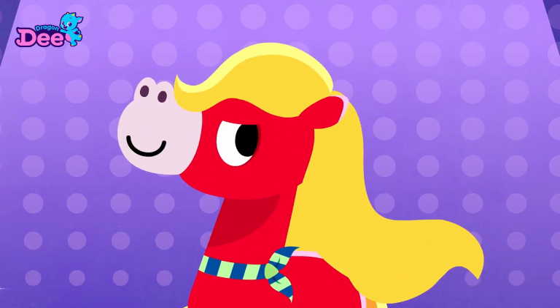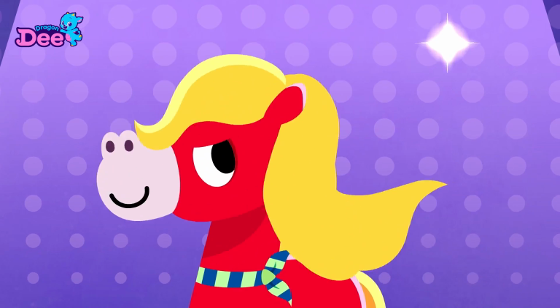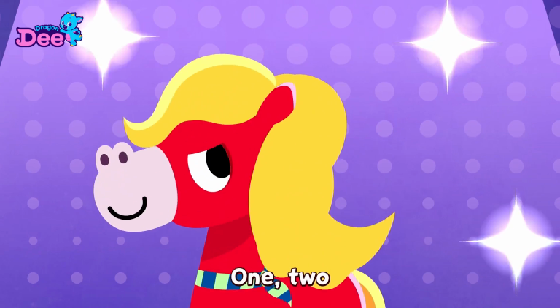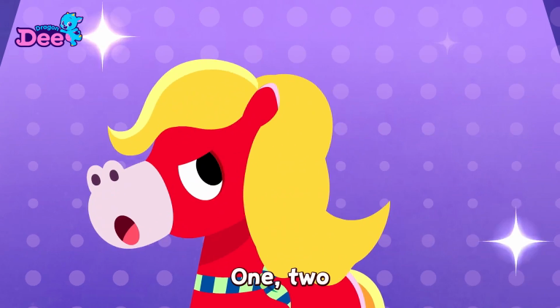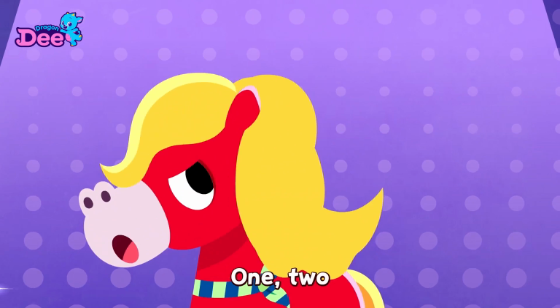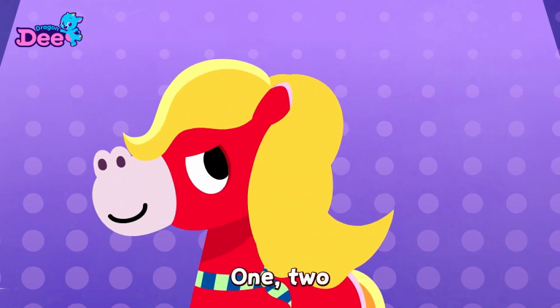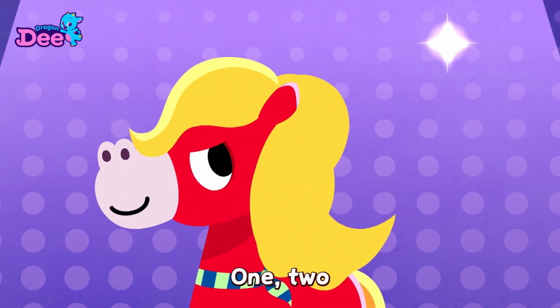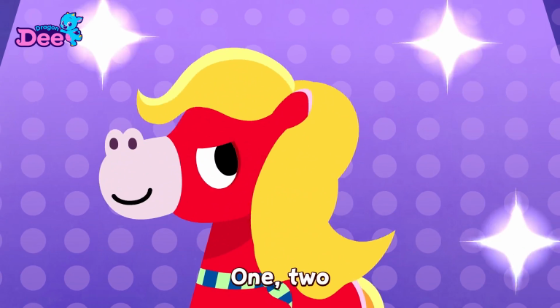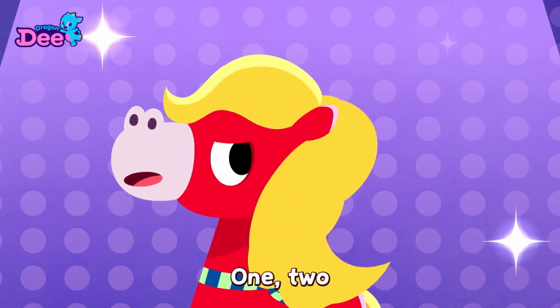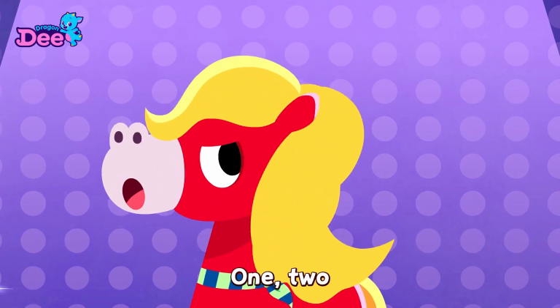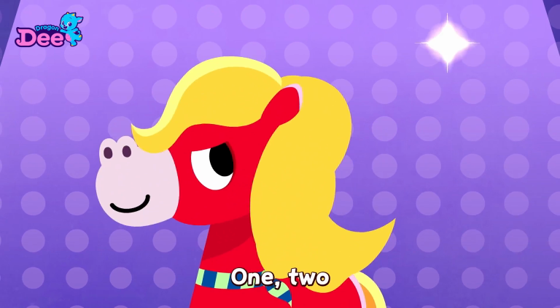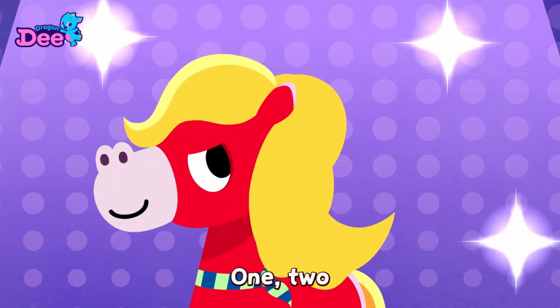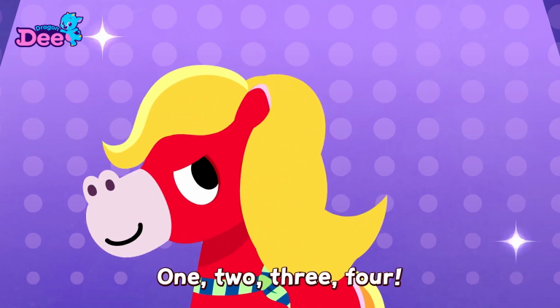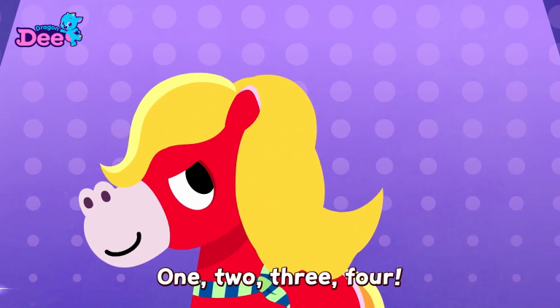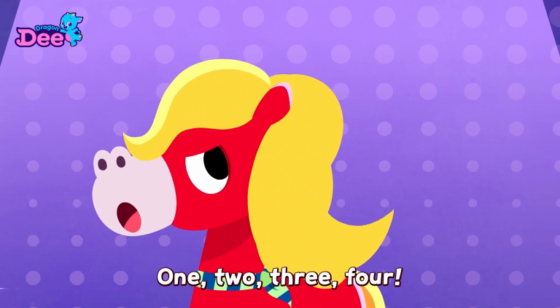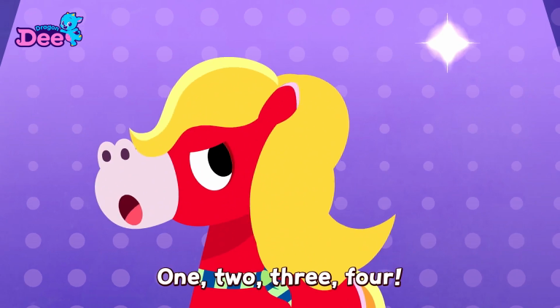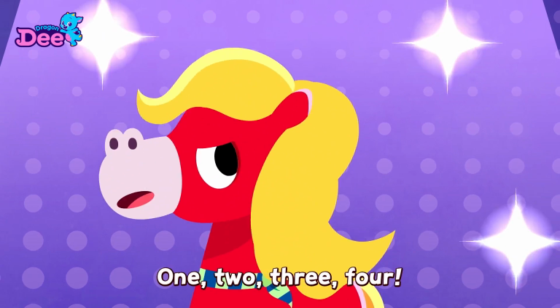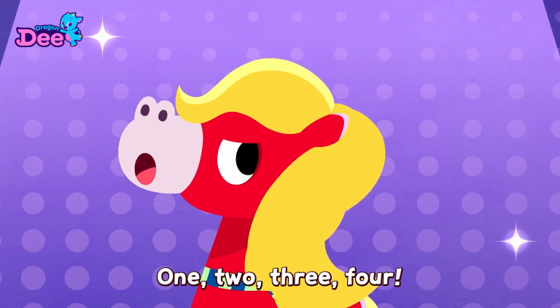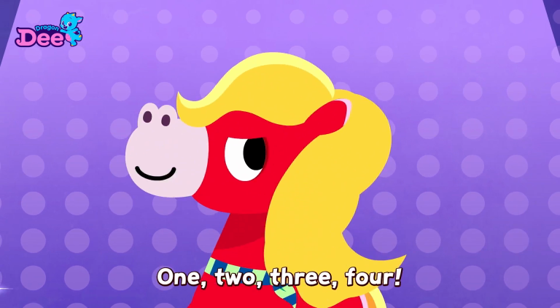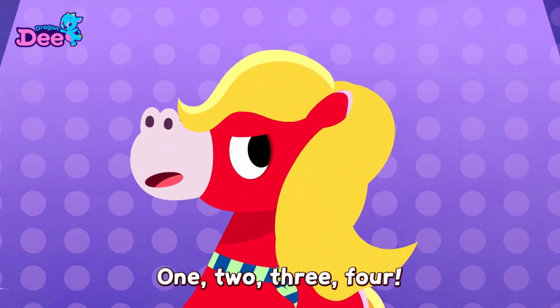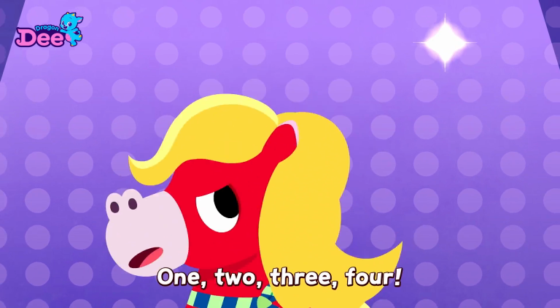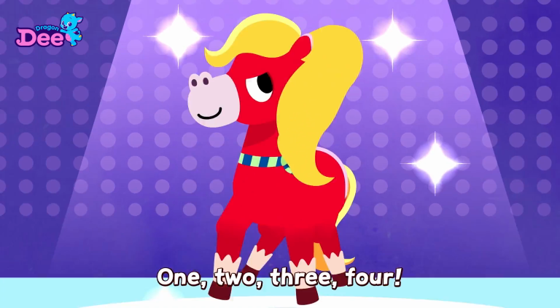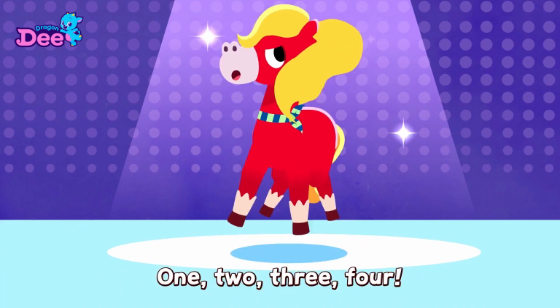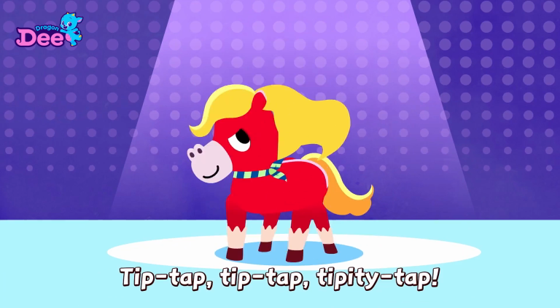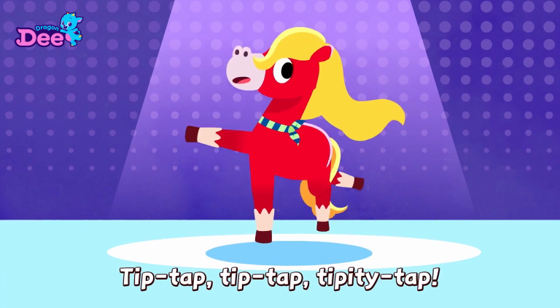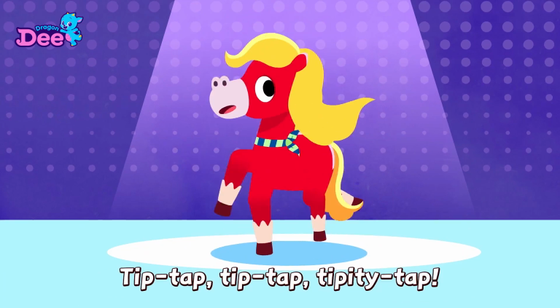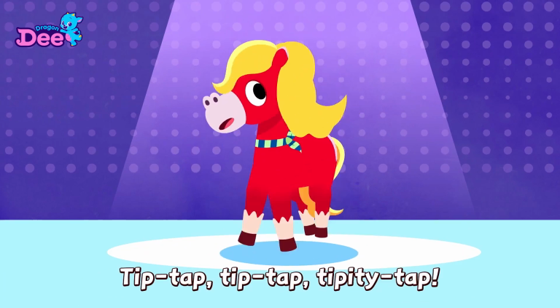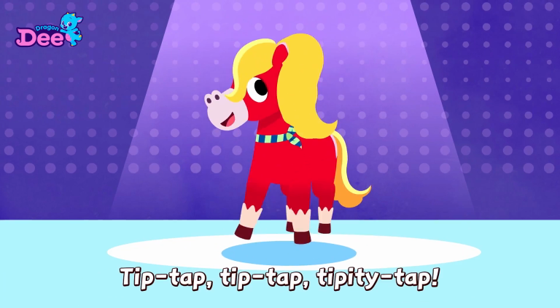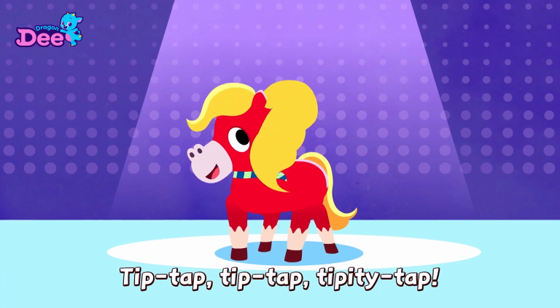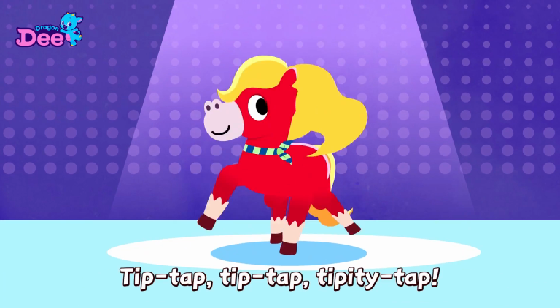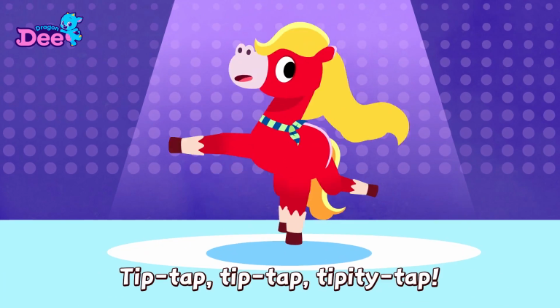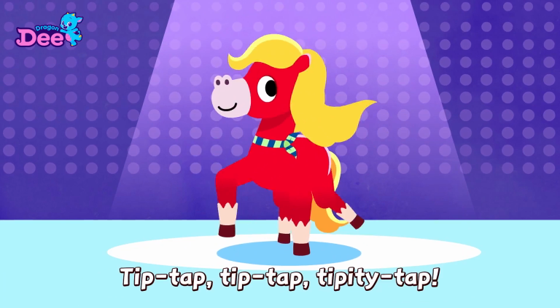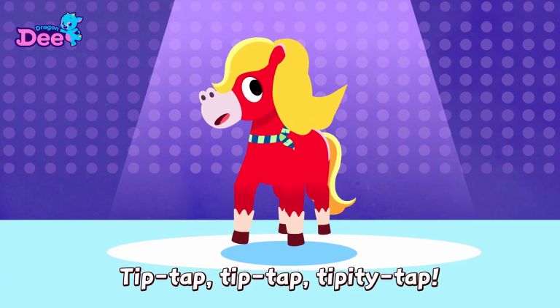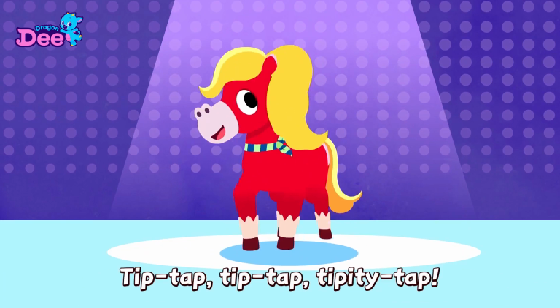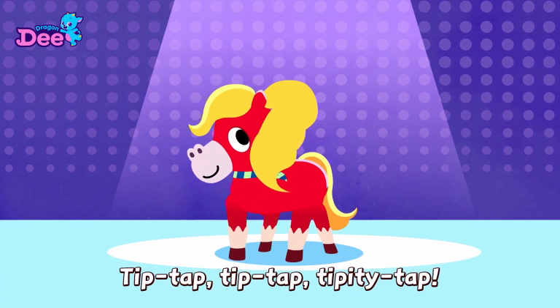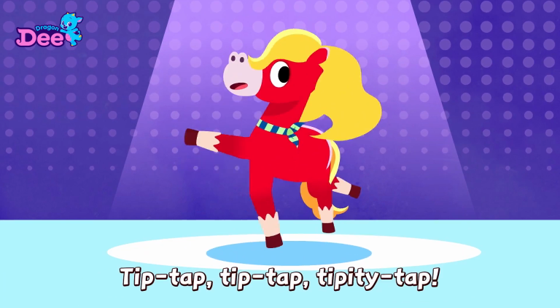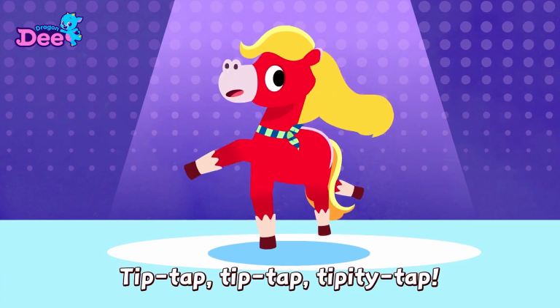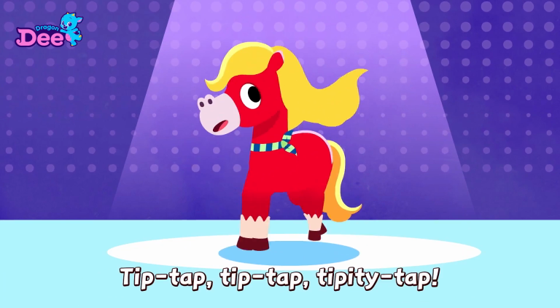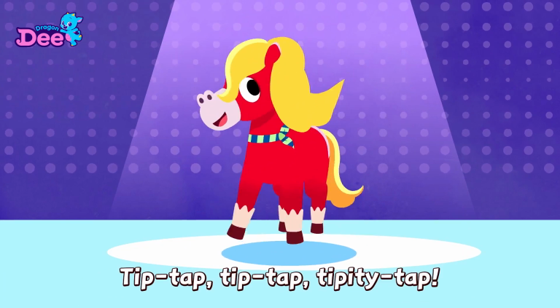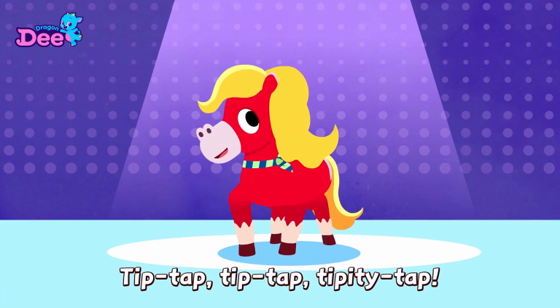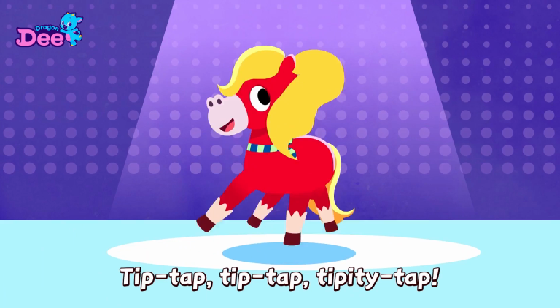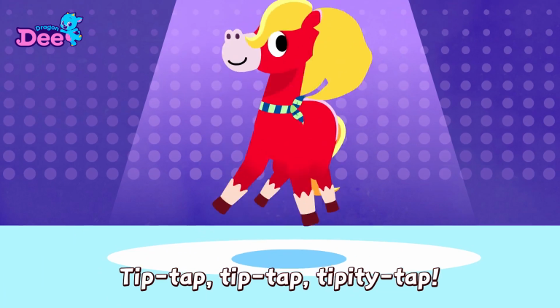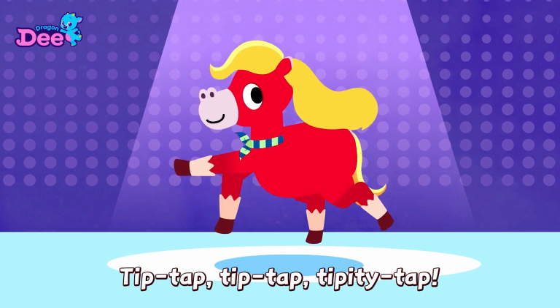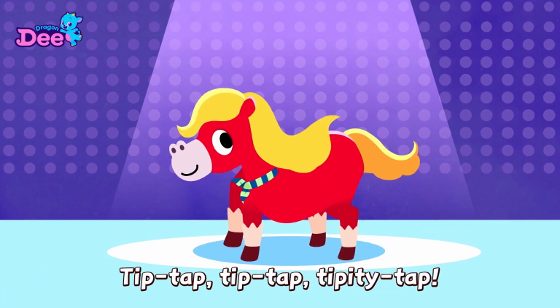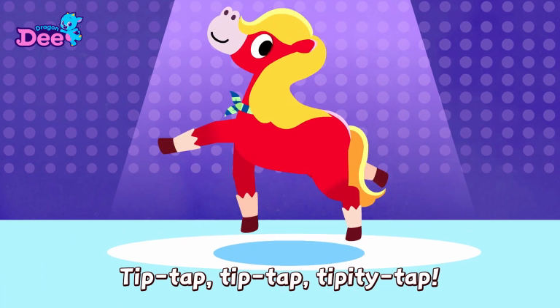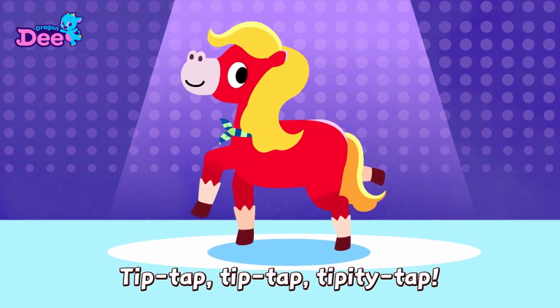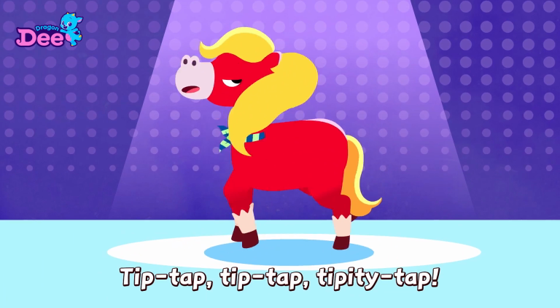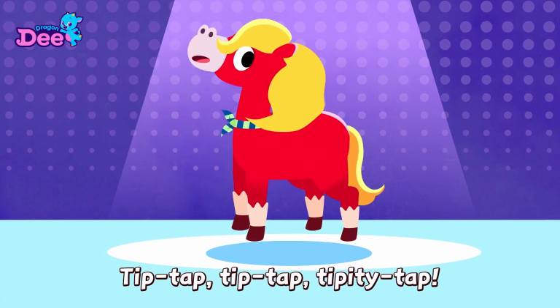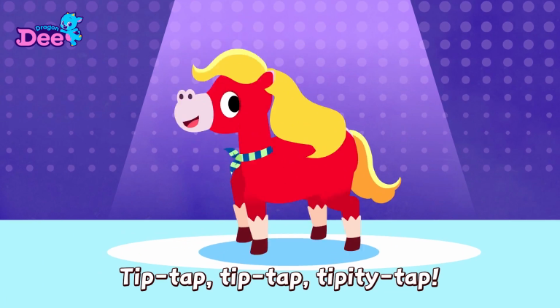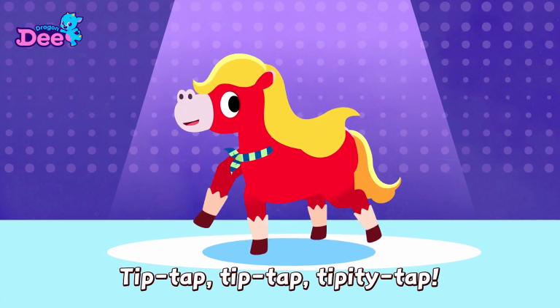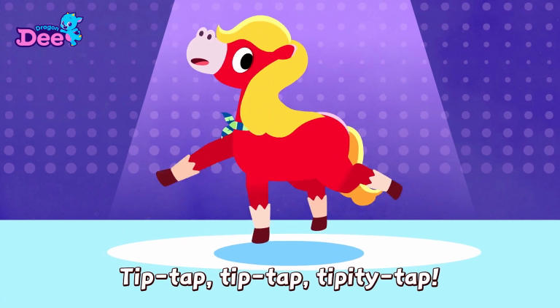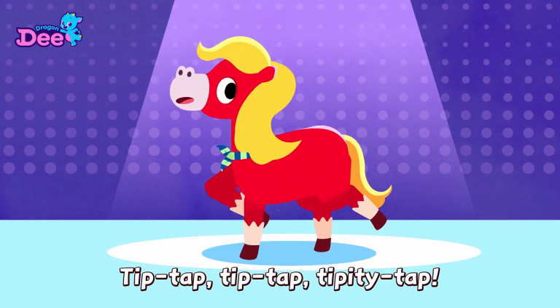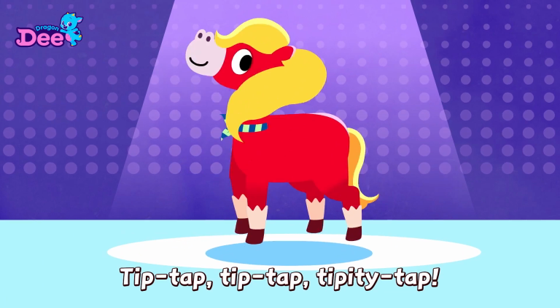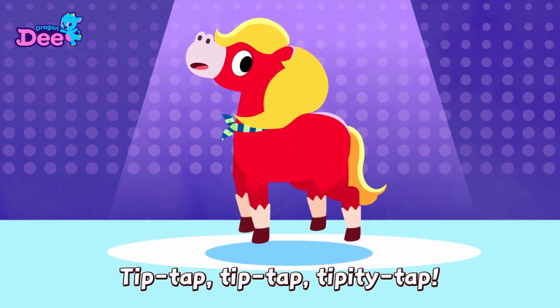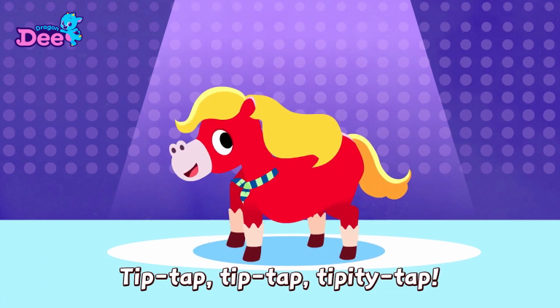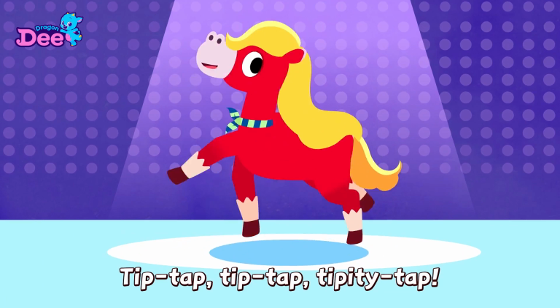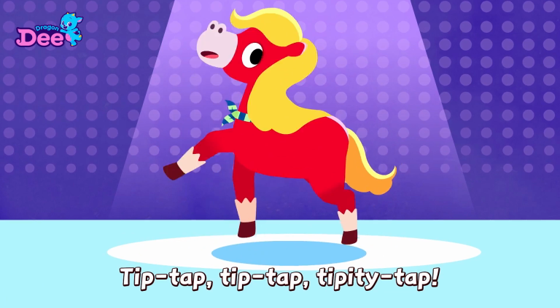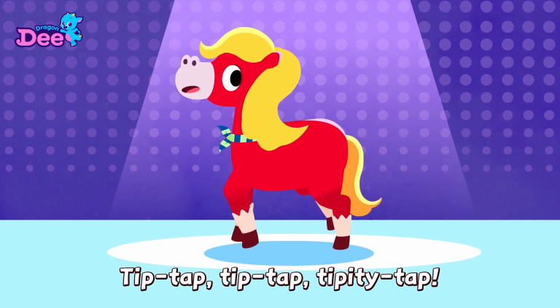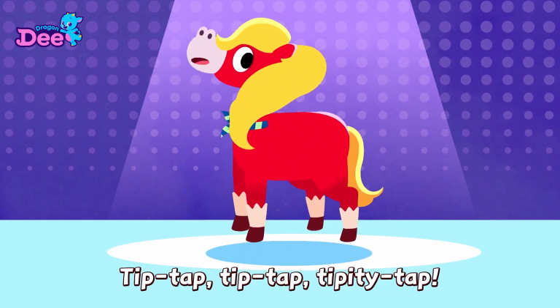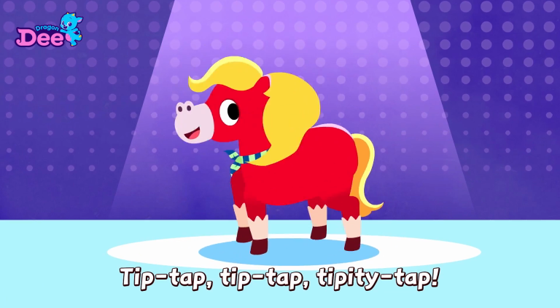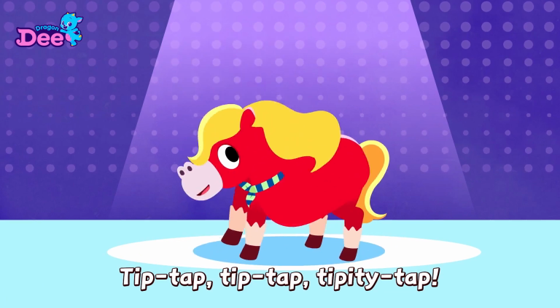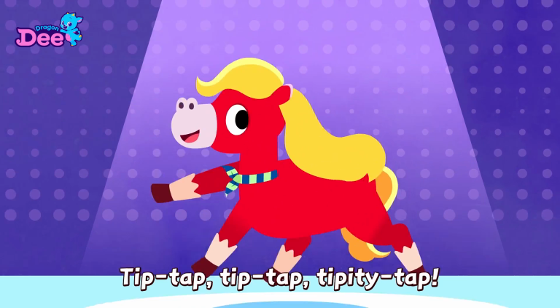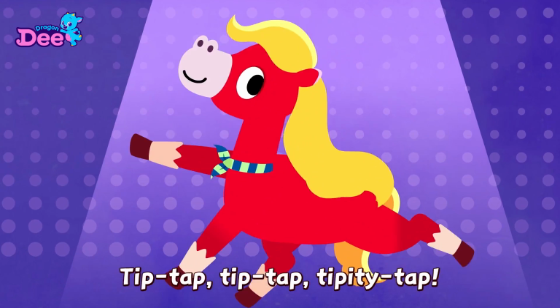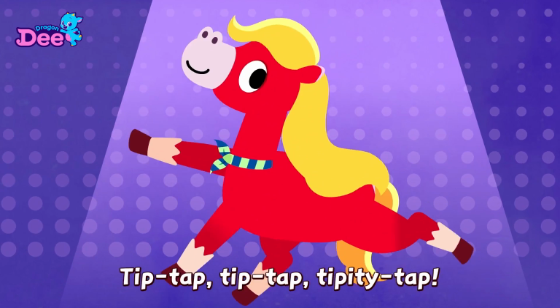The correct answer is... Ta-da-da! It's number three. One, two, one, two, three, four. Tip-tap, tip-tap, tippity-tap. Tip-tap, tip-tap, tippity-tap.